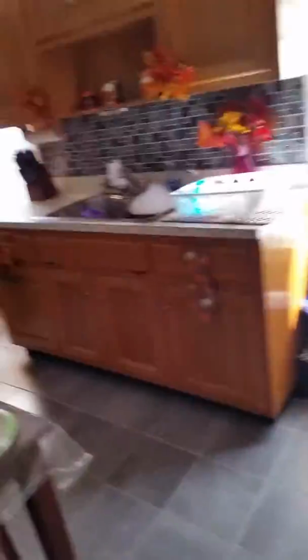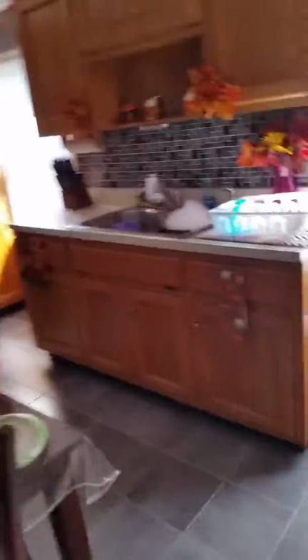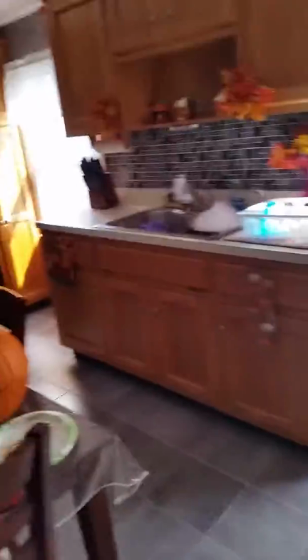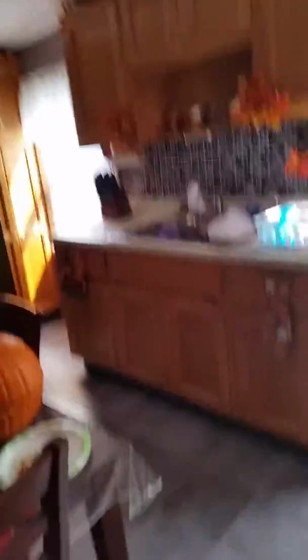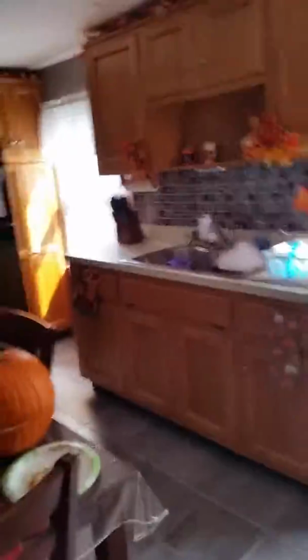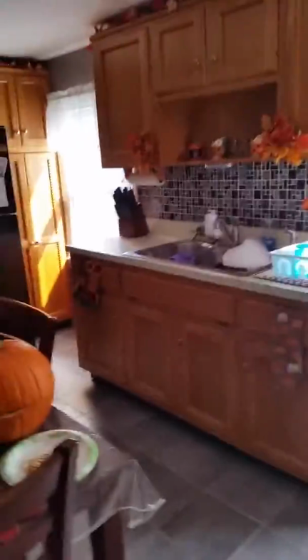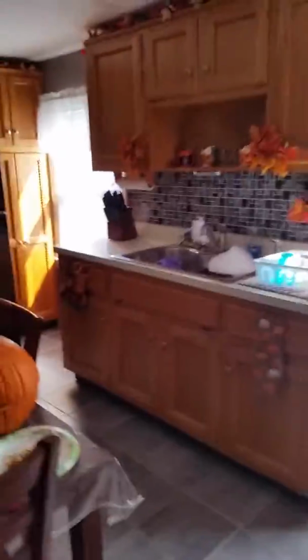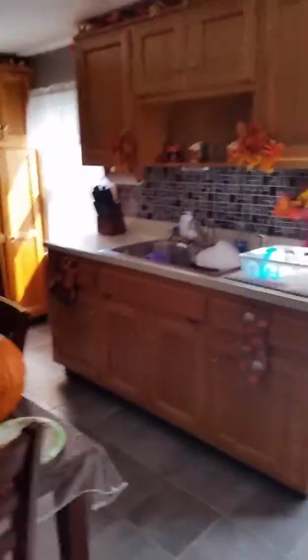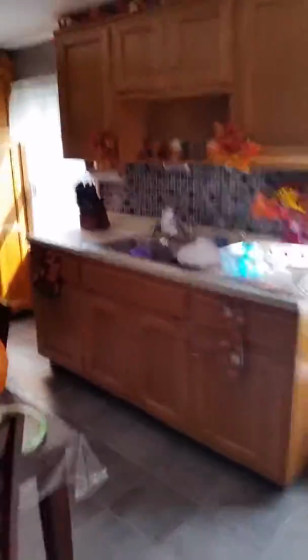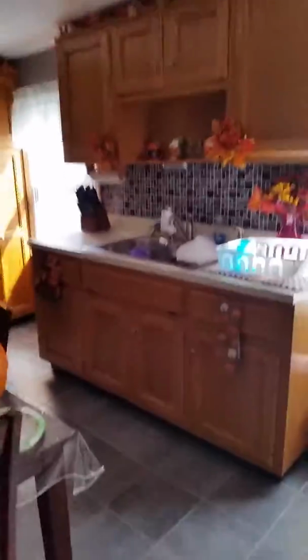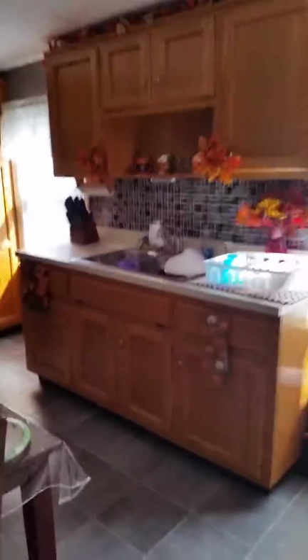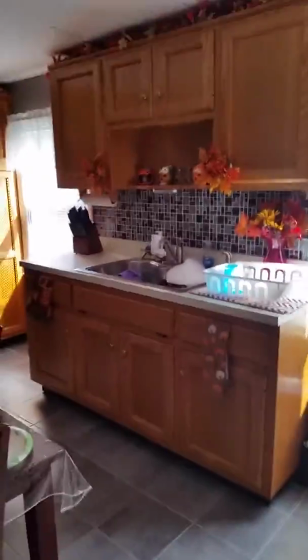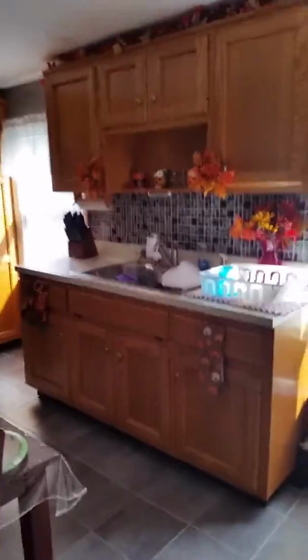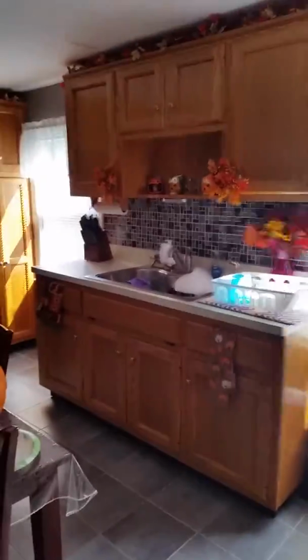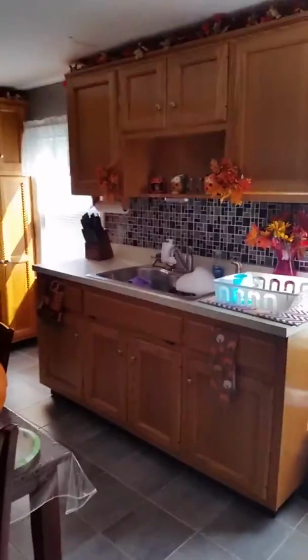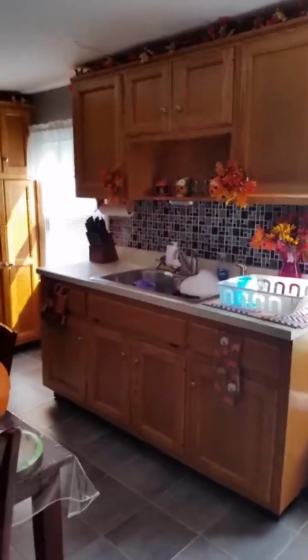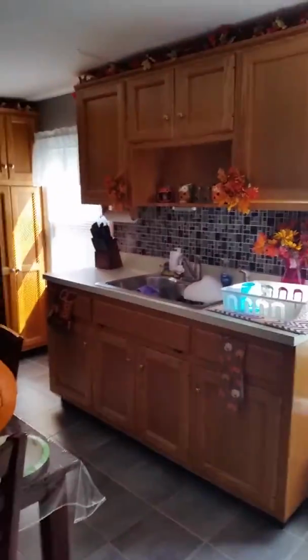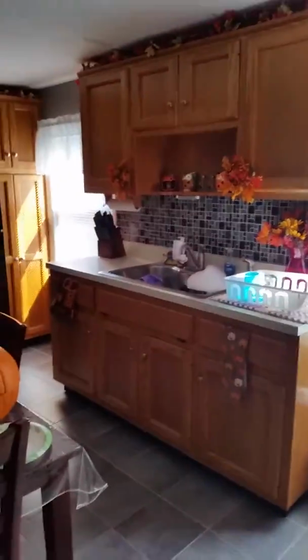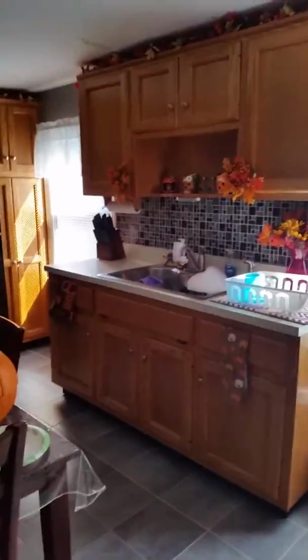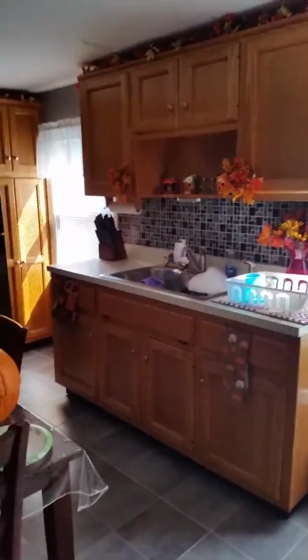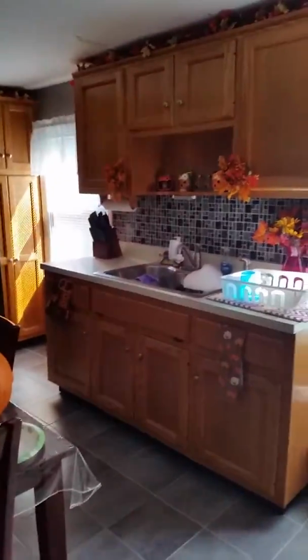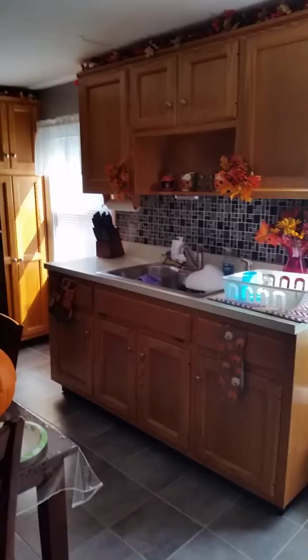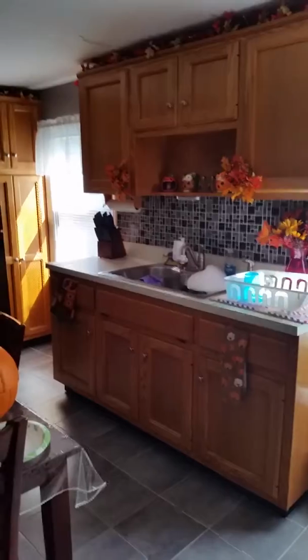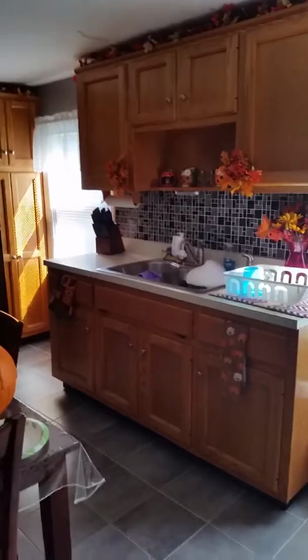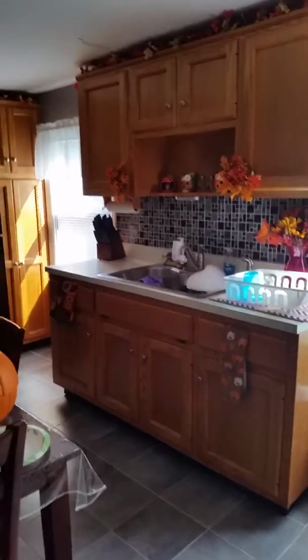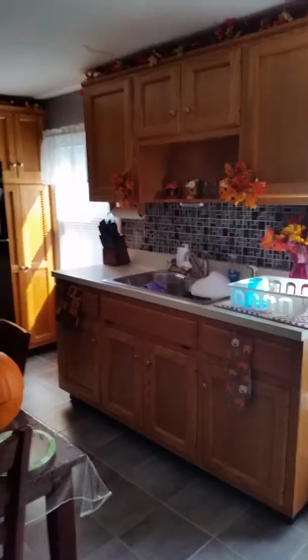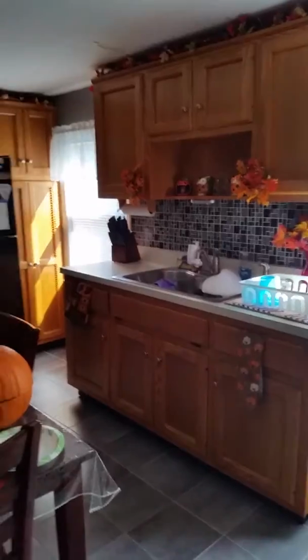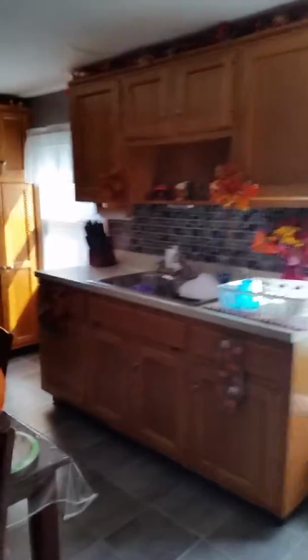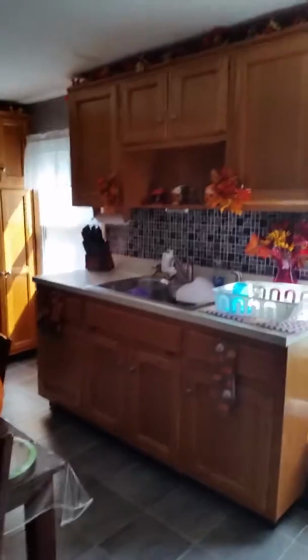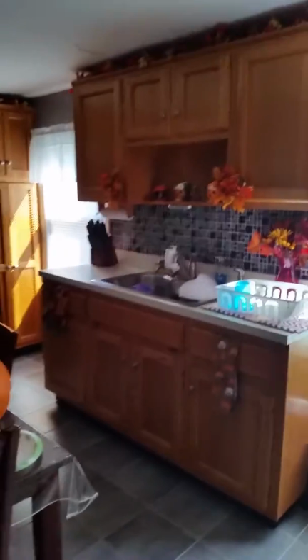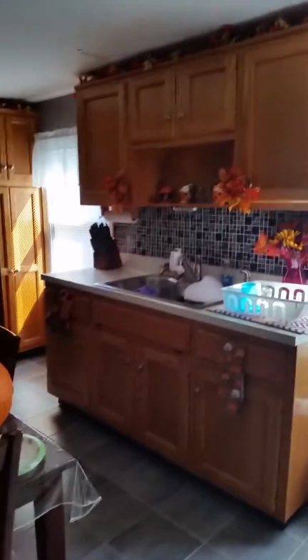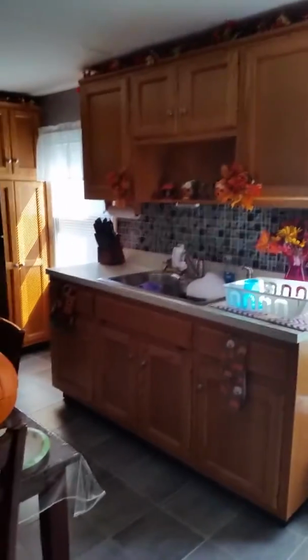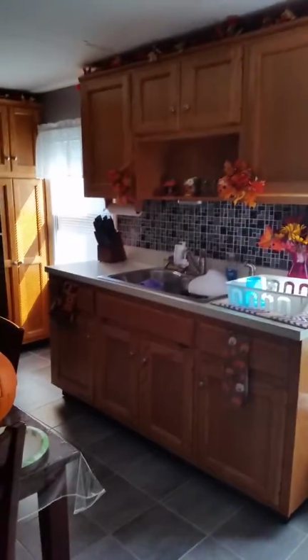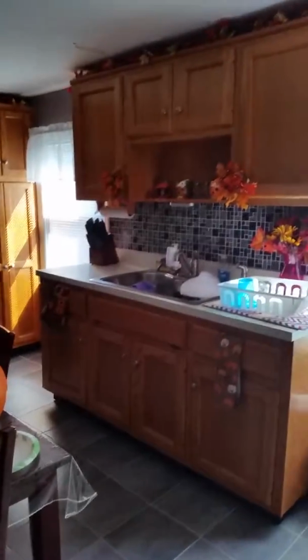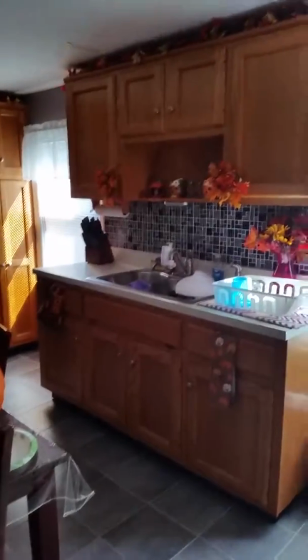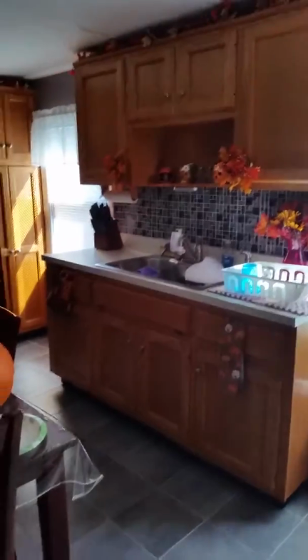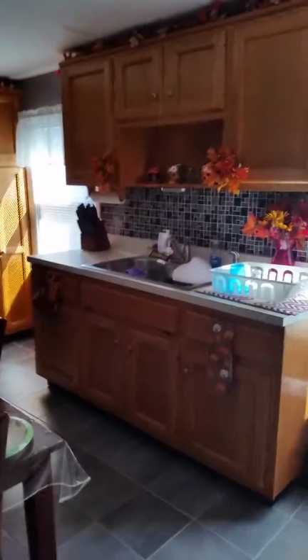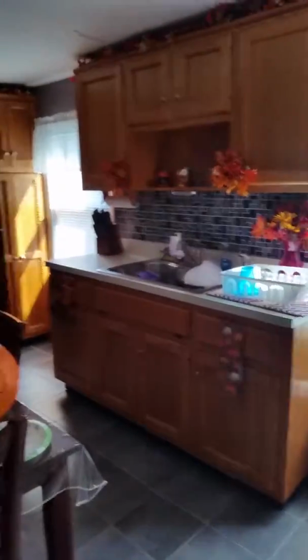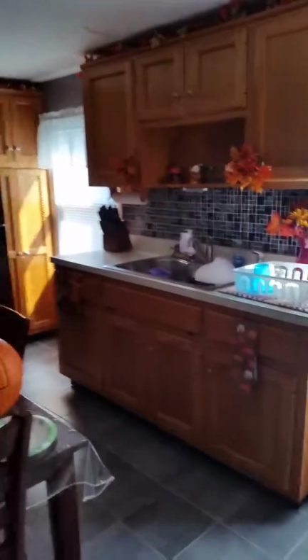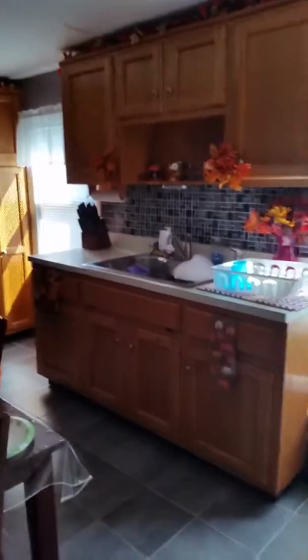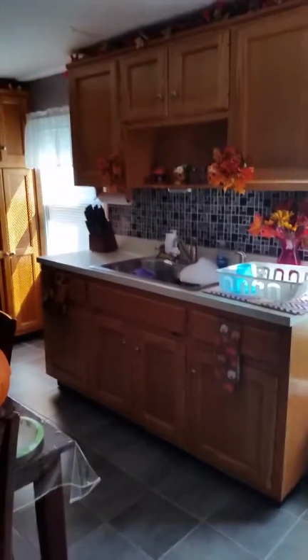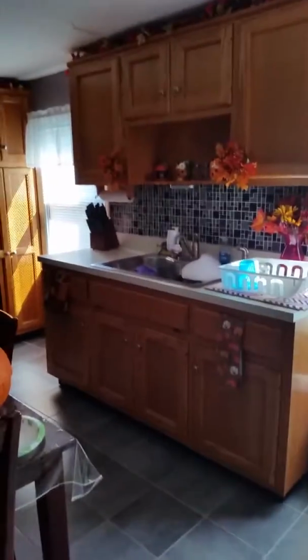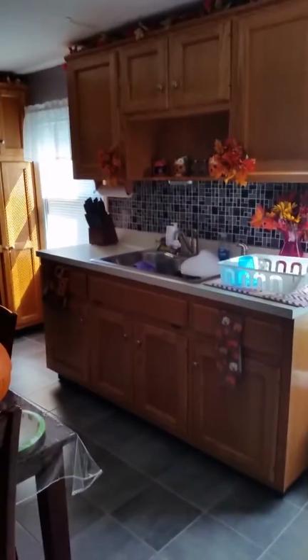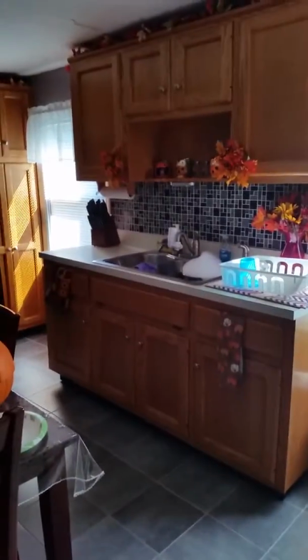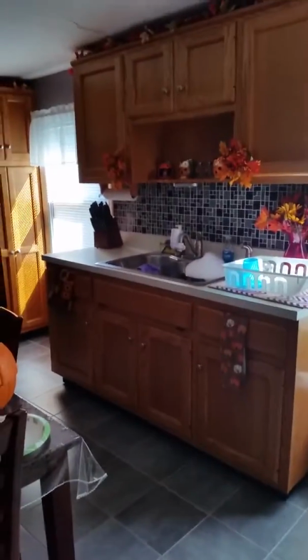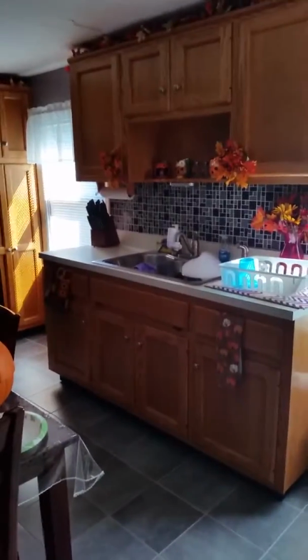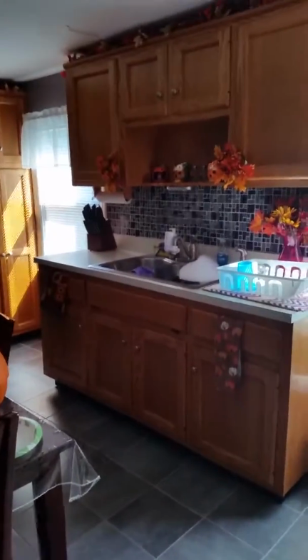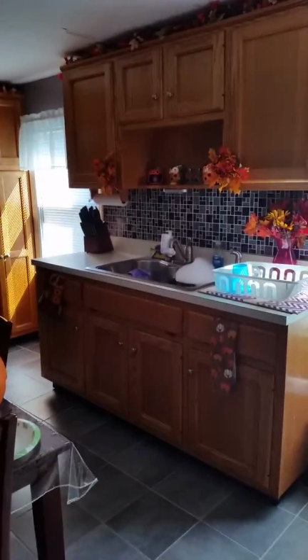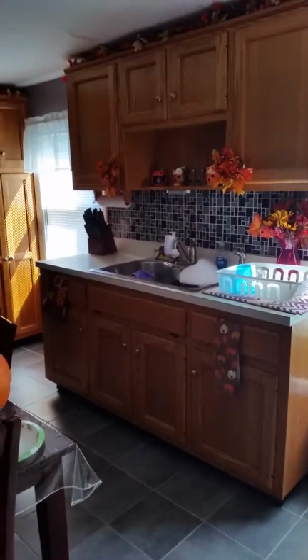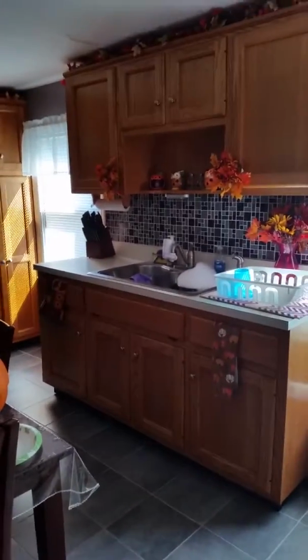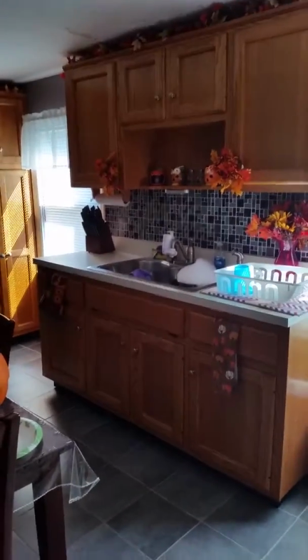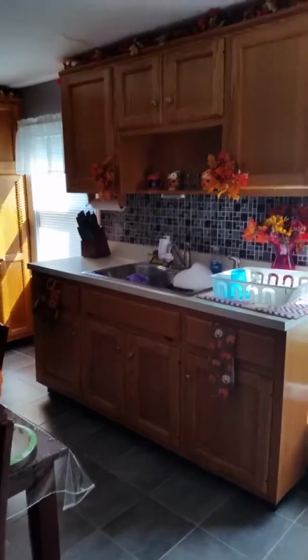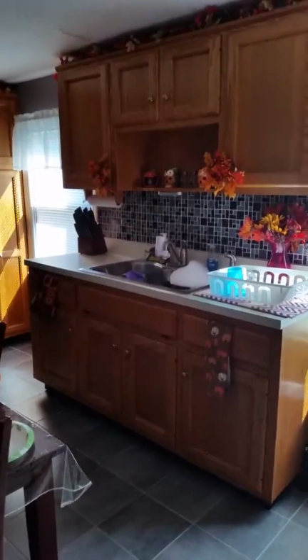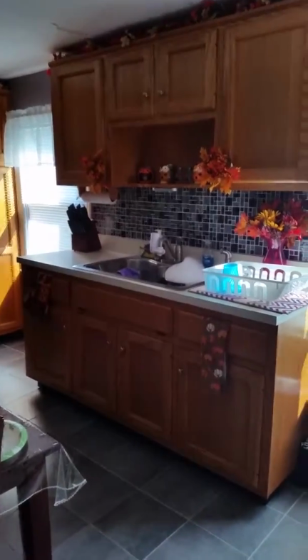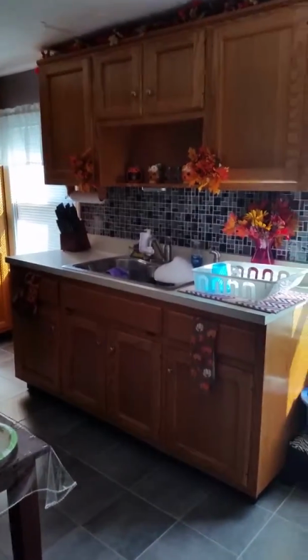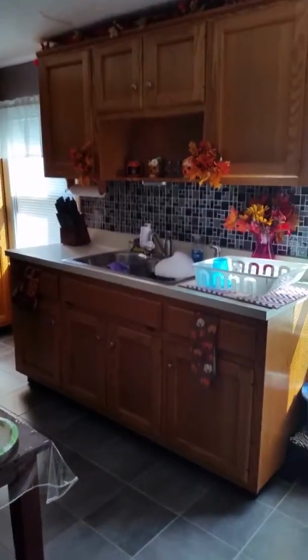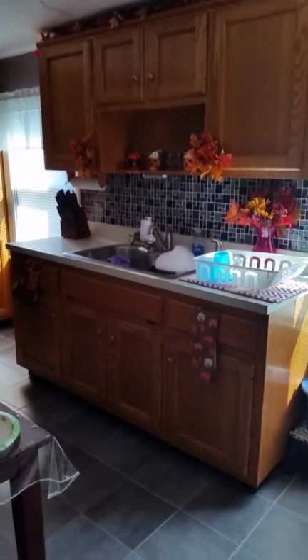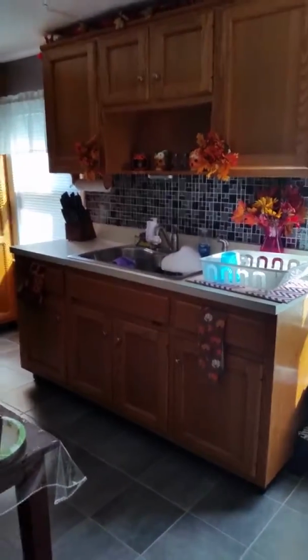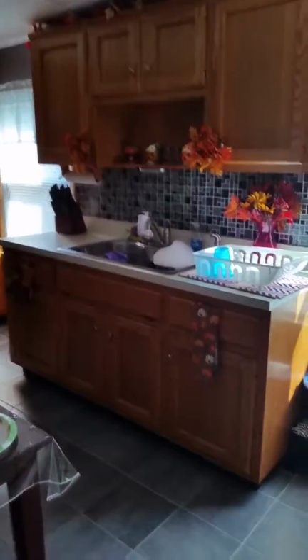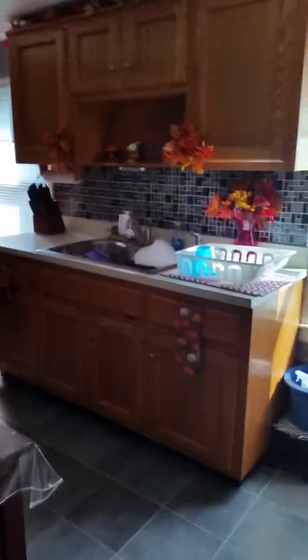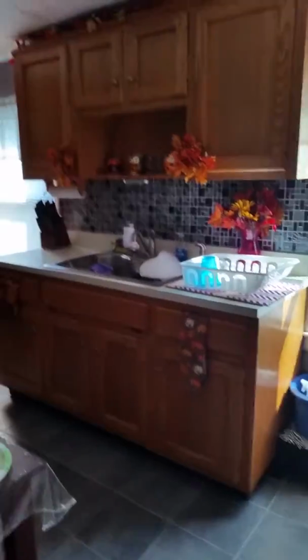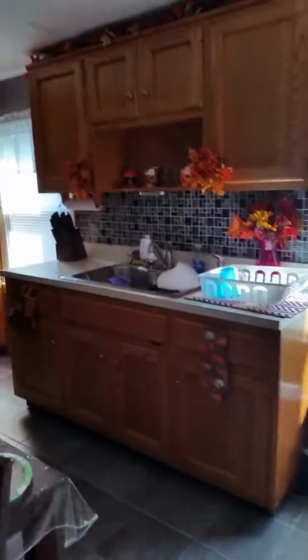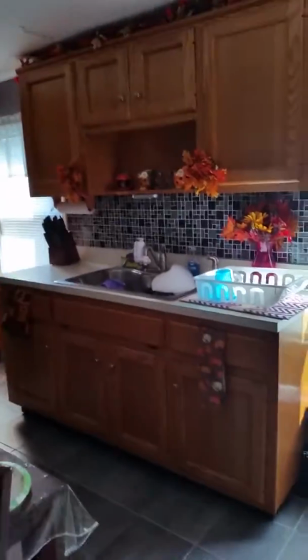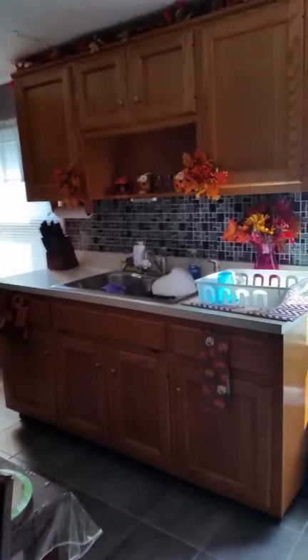This is my kitchen for the fall. I'll probably add some more stuff to it as time goes on, but as of right now this is what it is. Thanks for watching!